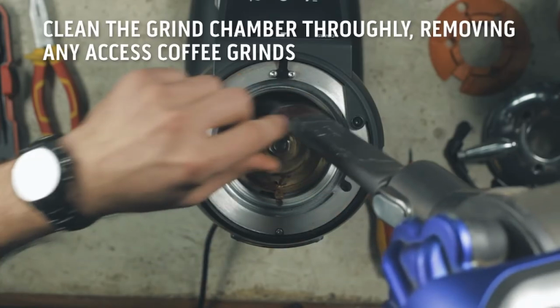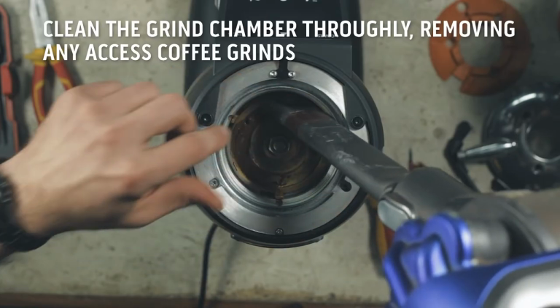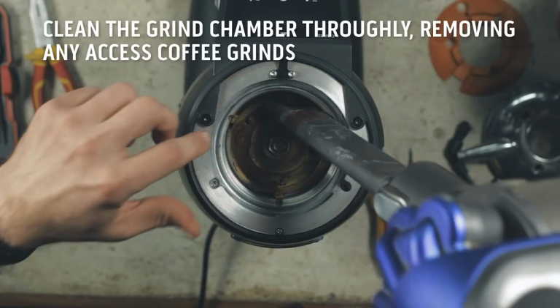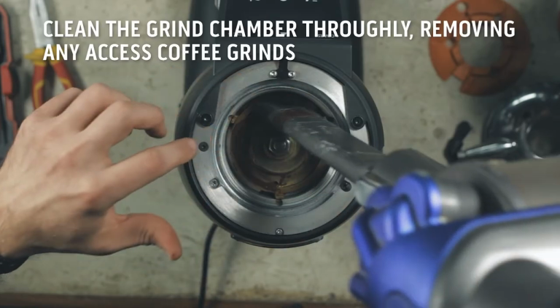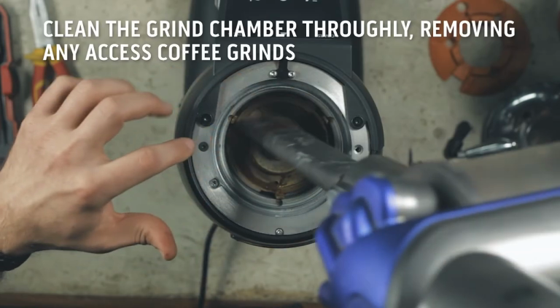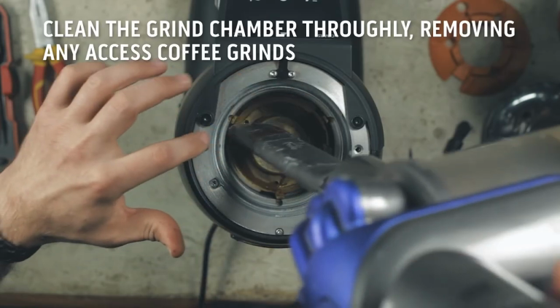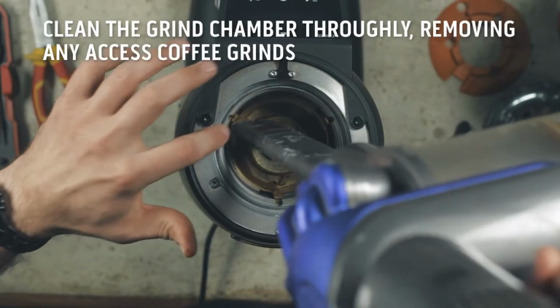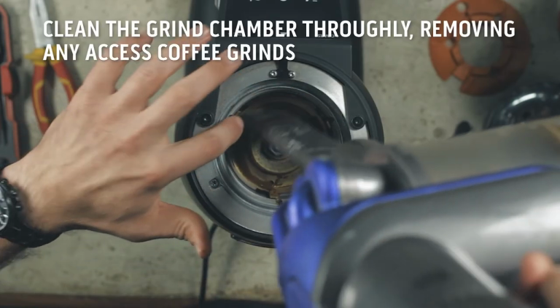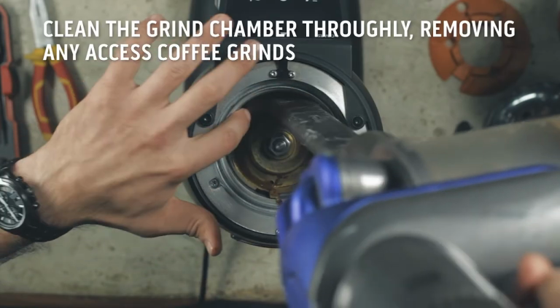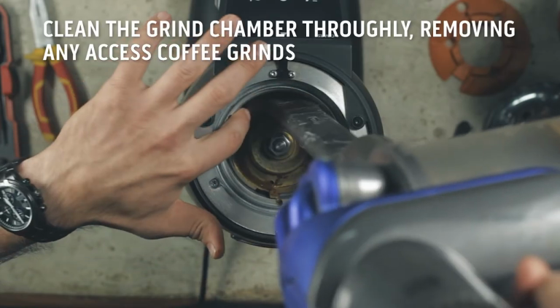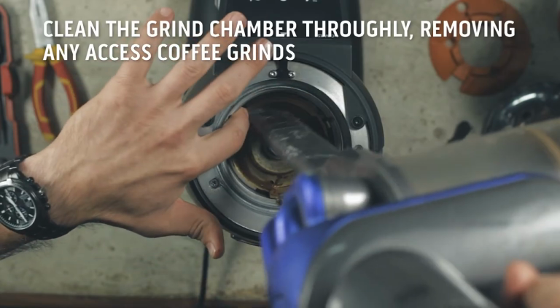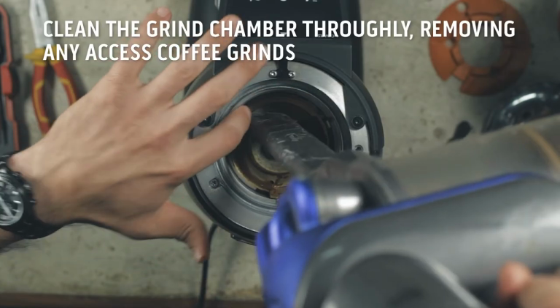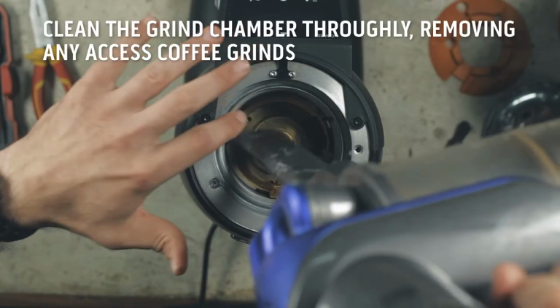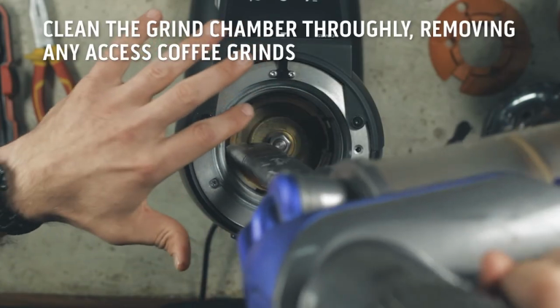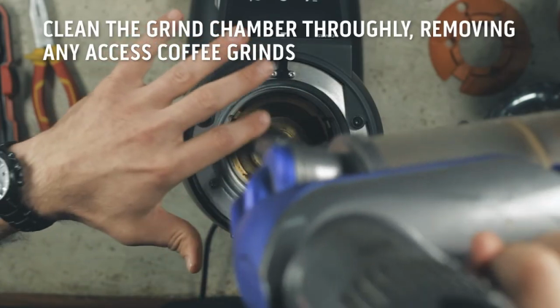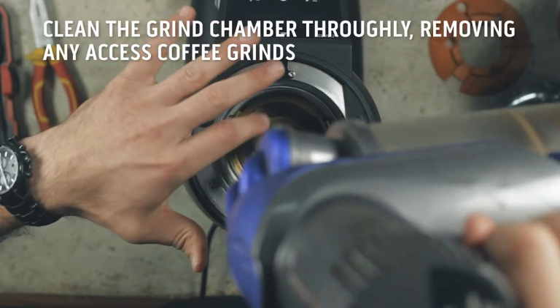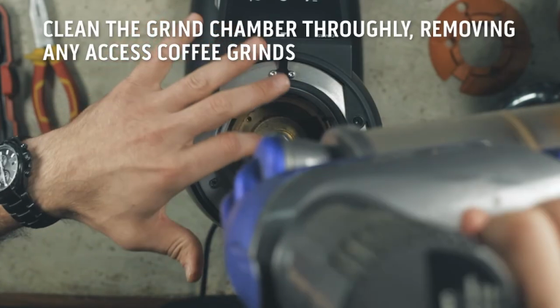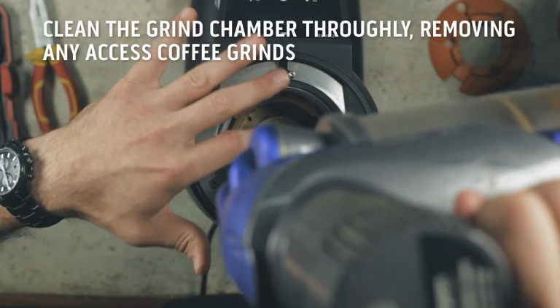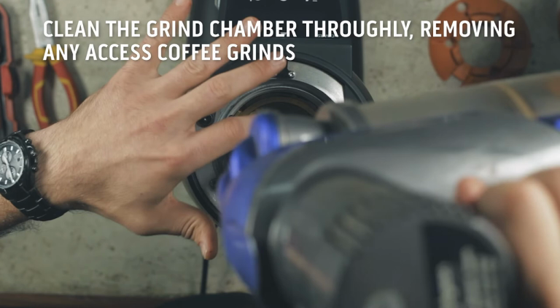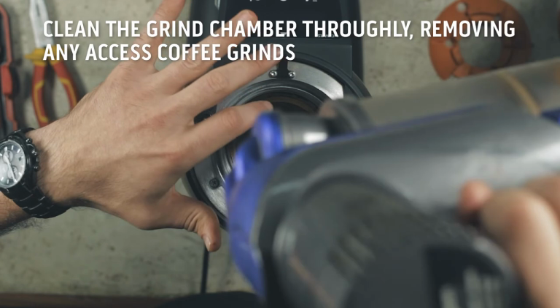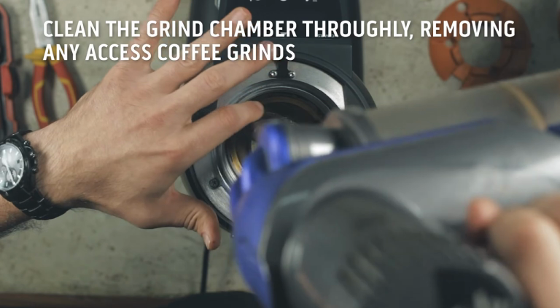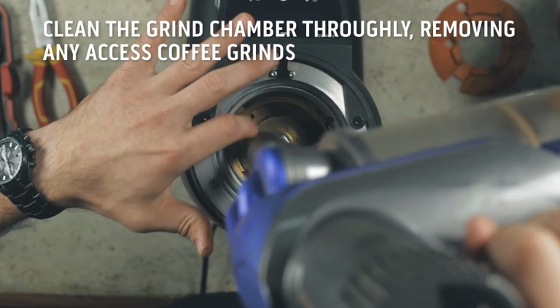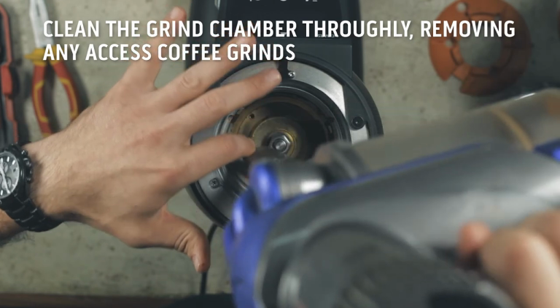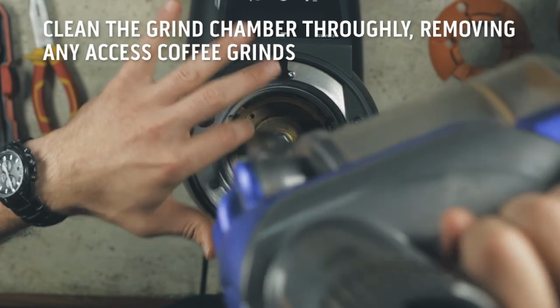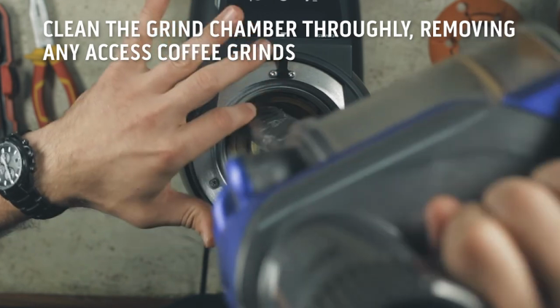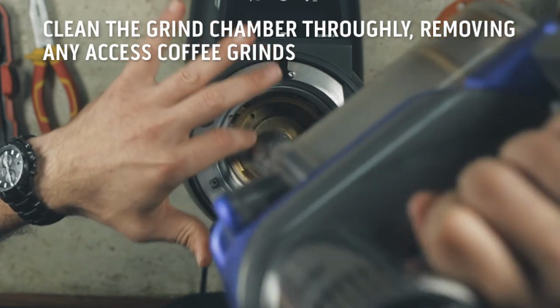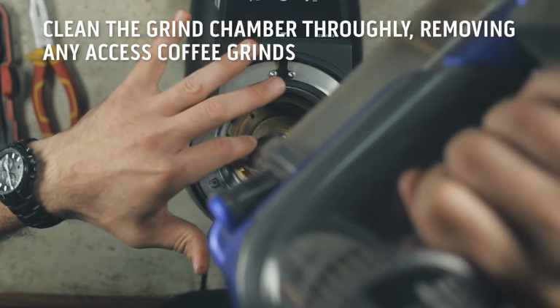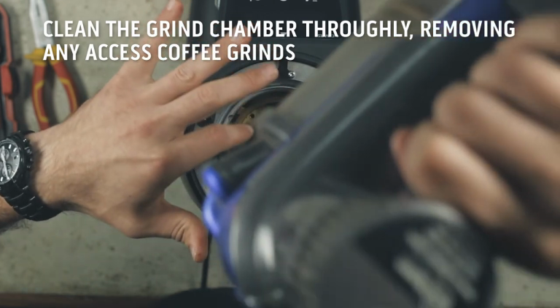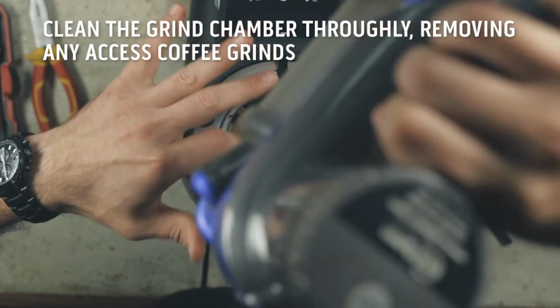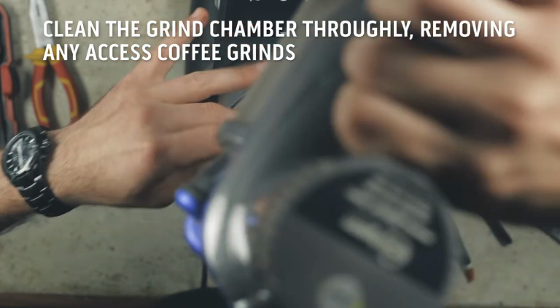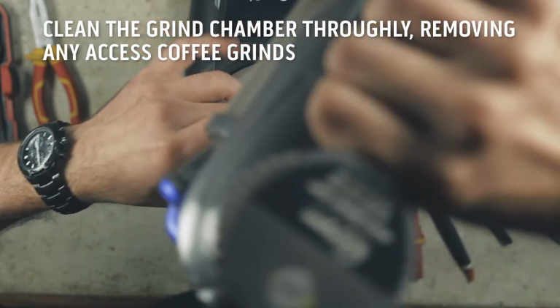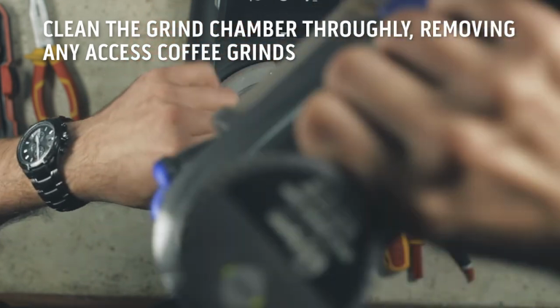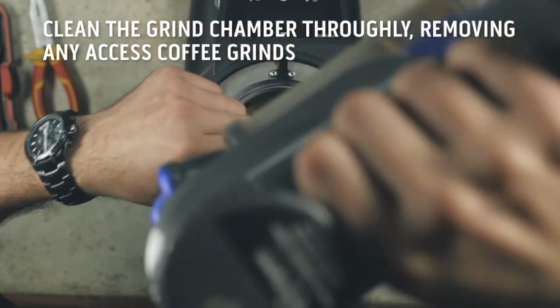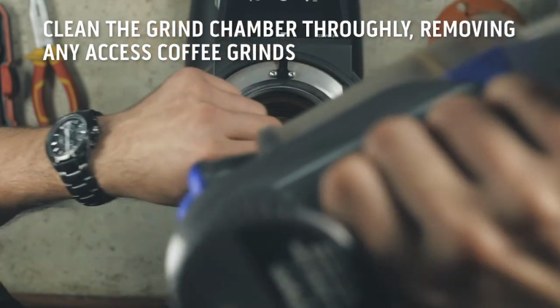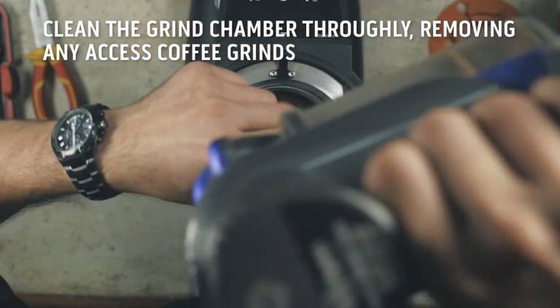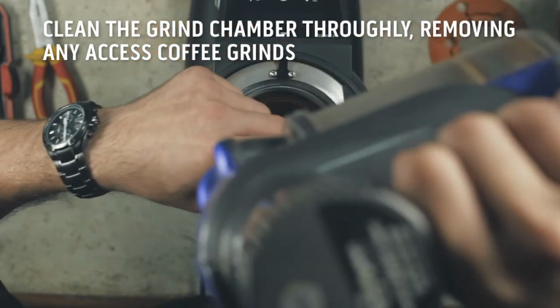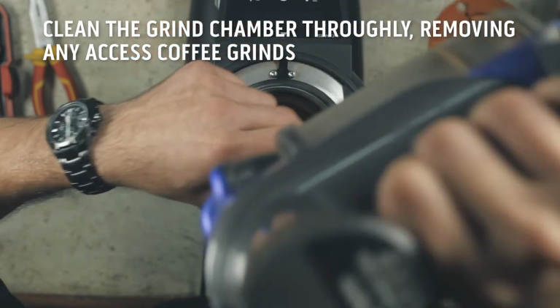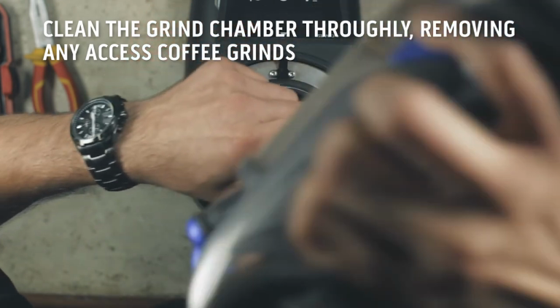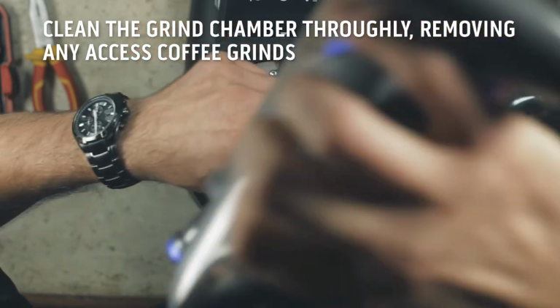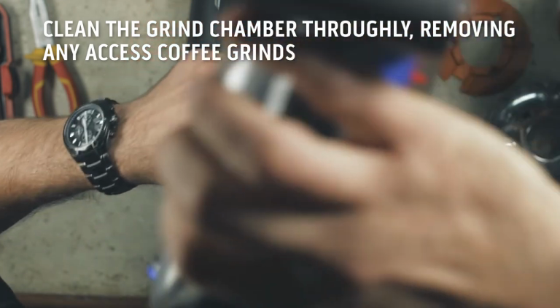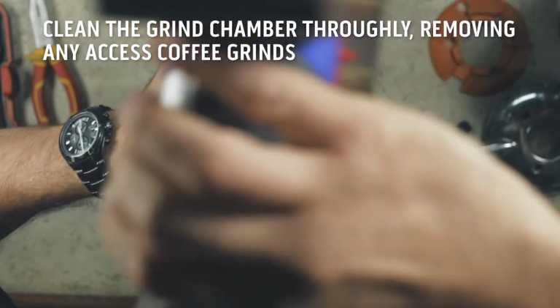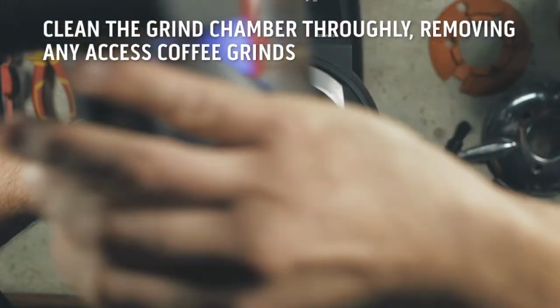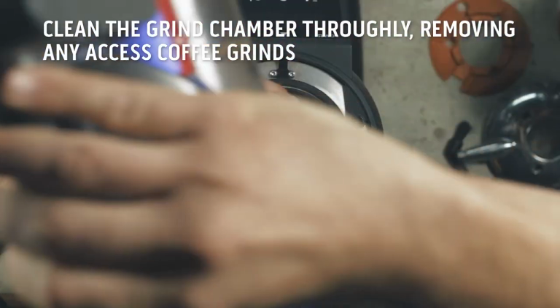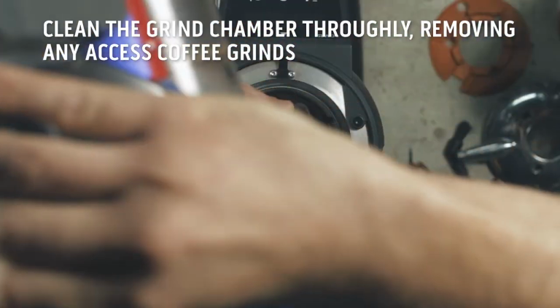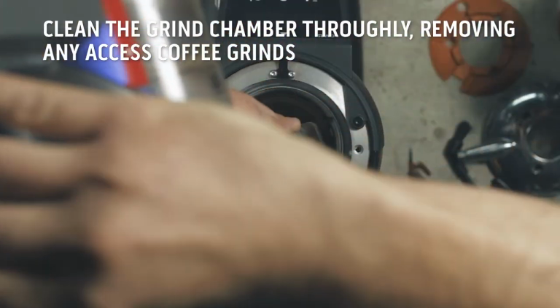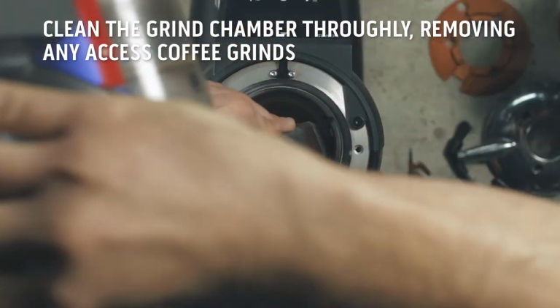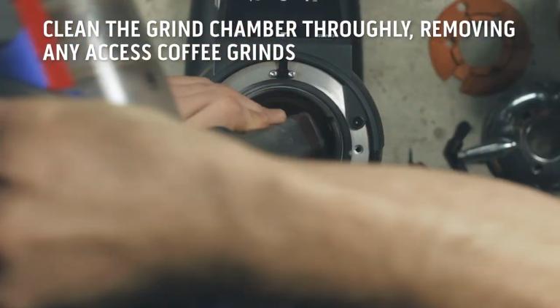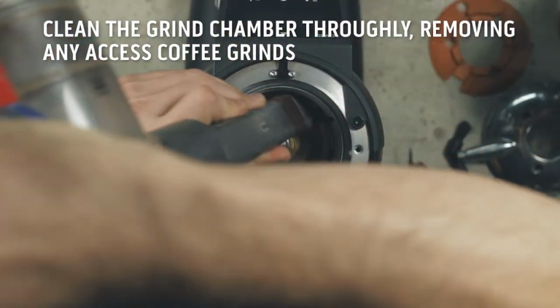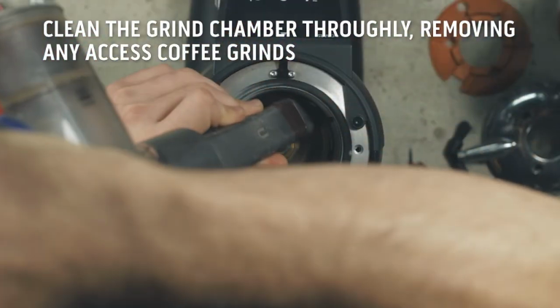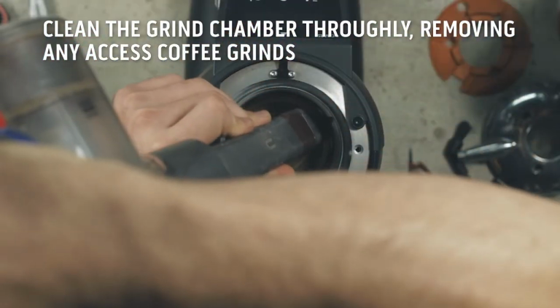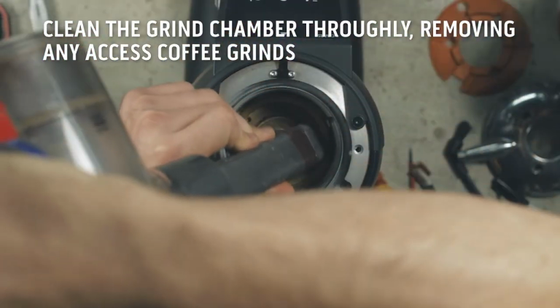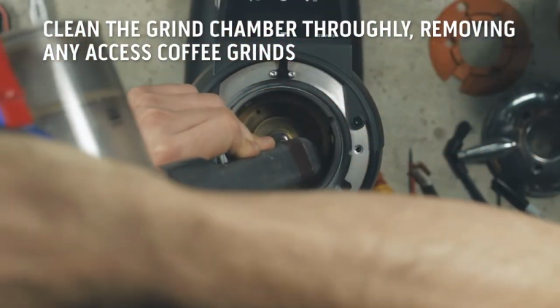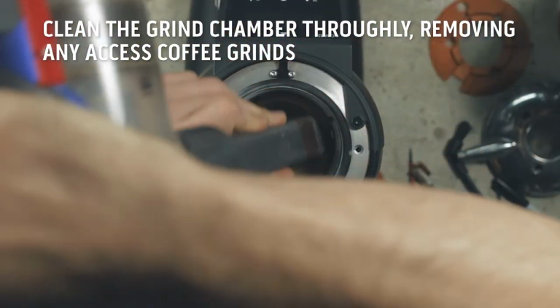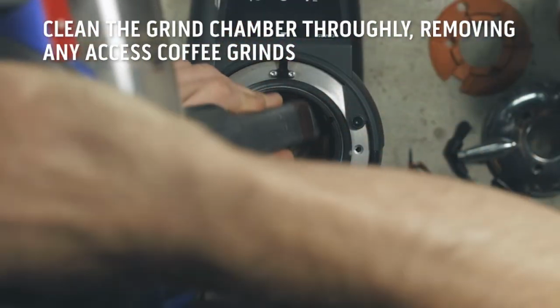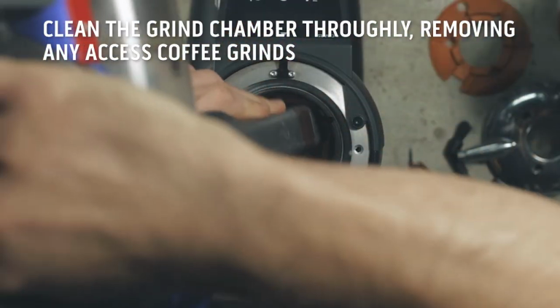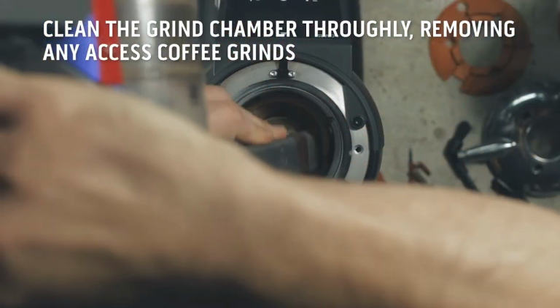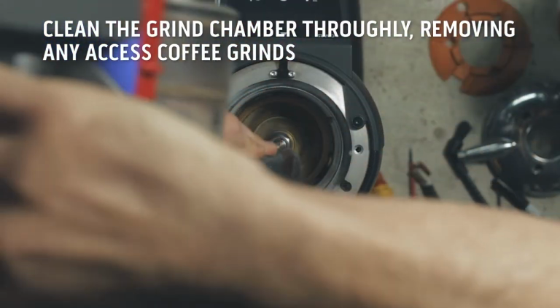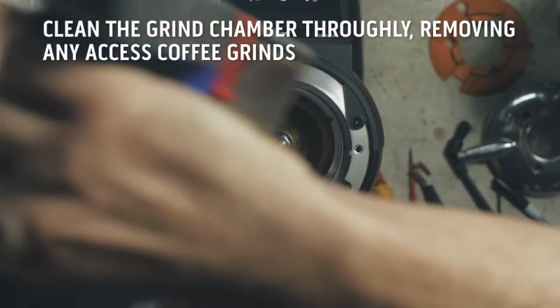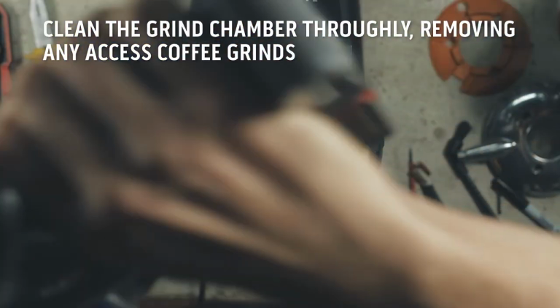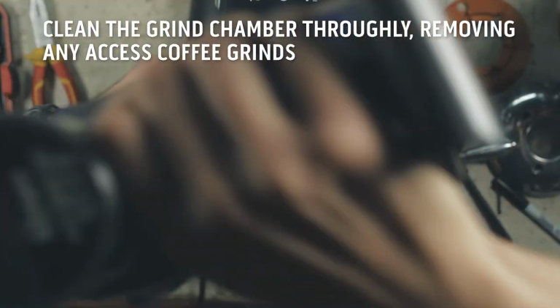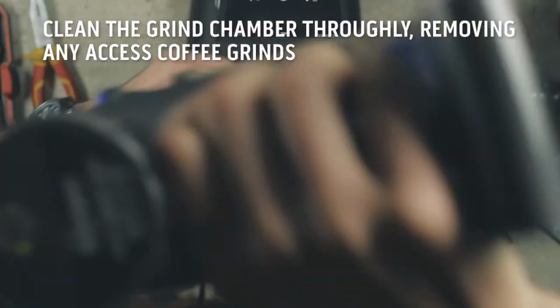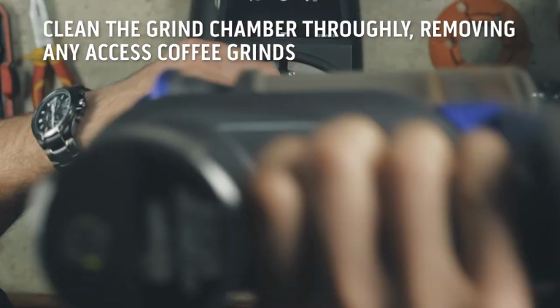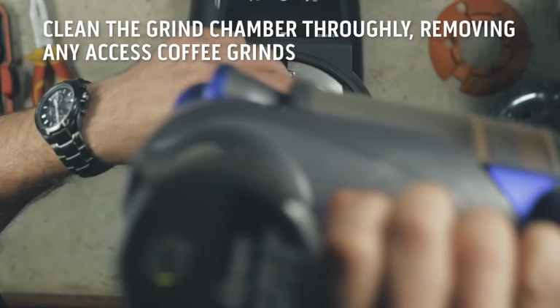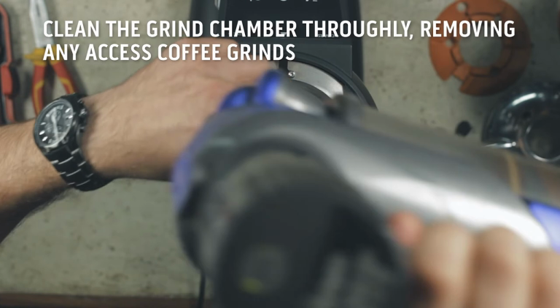Make sure the grind chamber is cleaned thoroughly. Remove any excess grinds using the brushes, flathead screwdriver, and a hoover to finish.